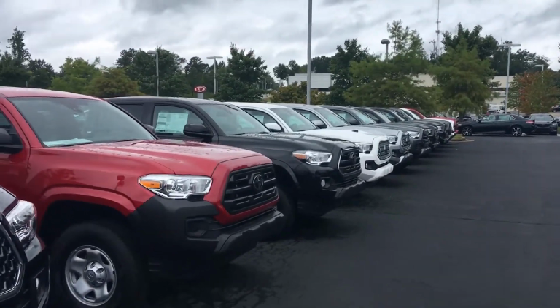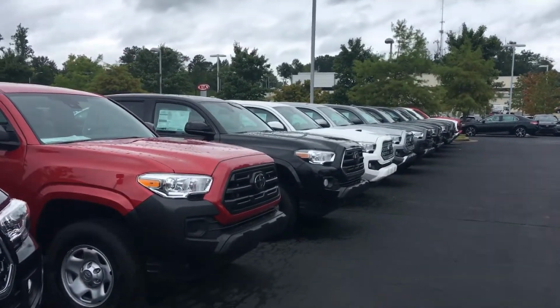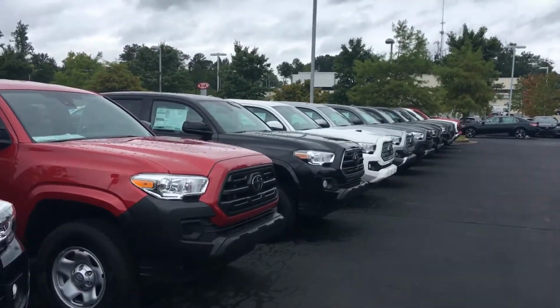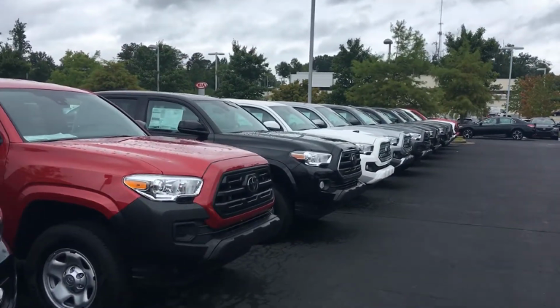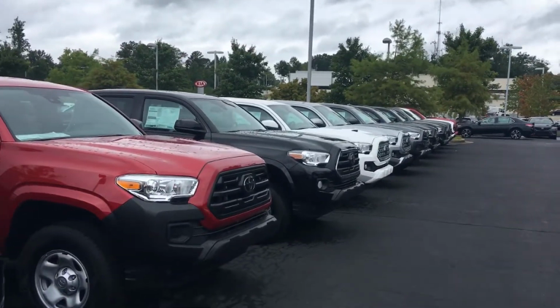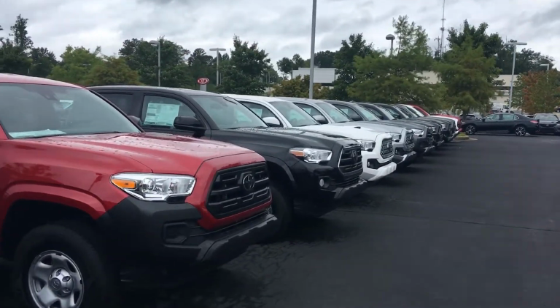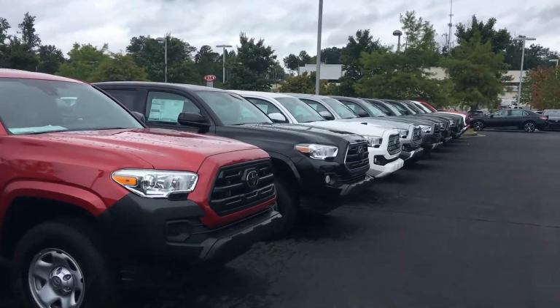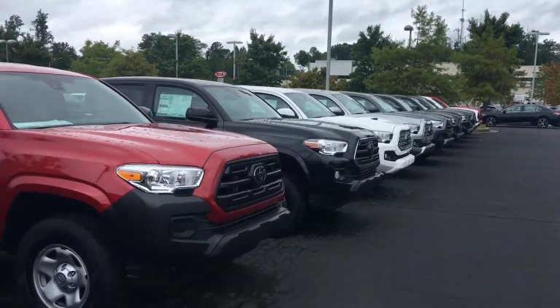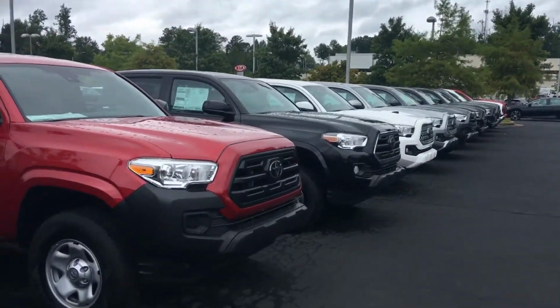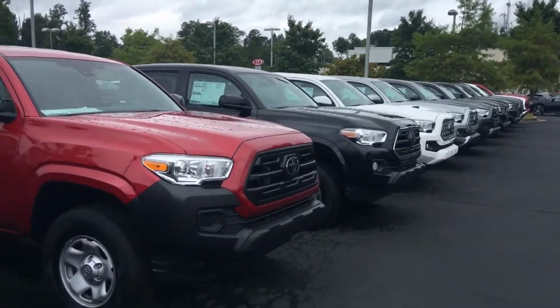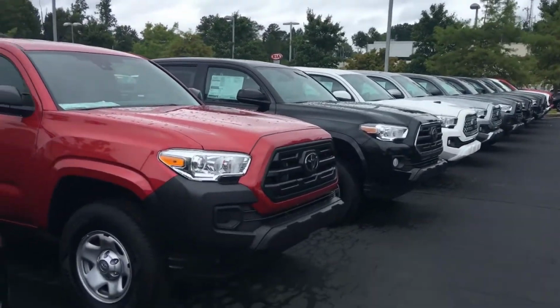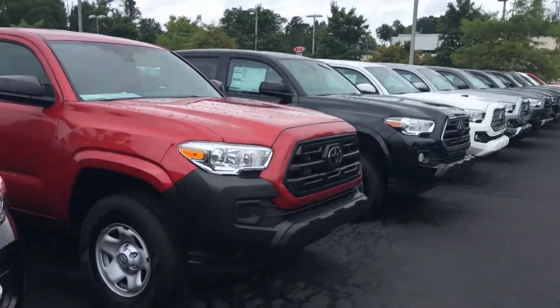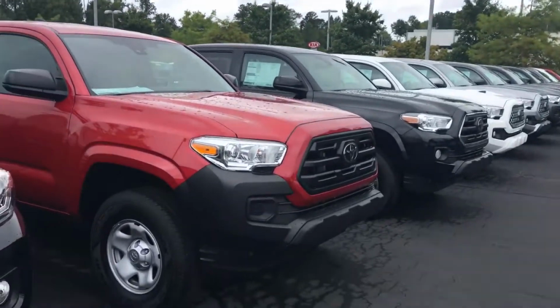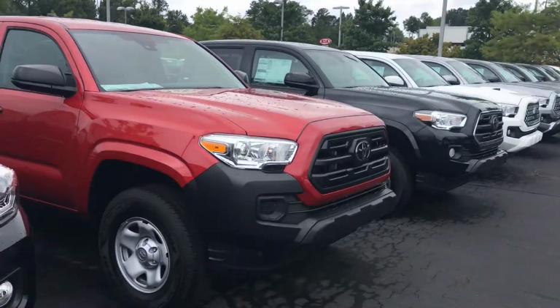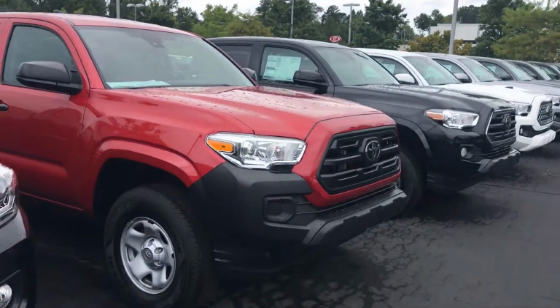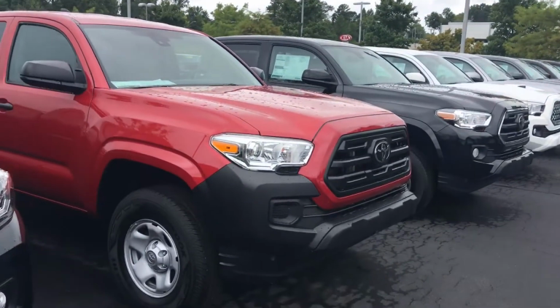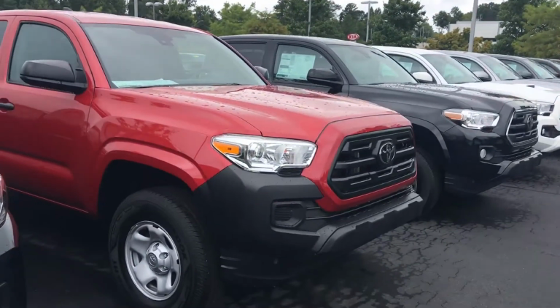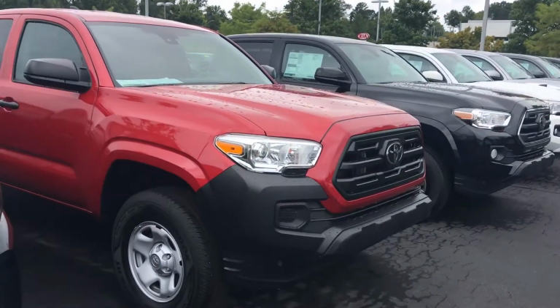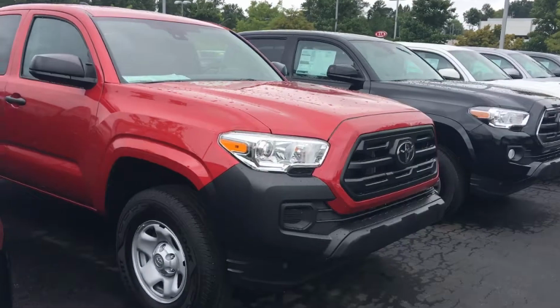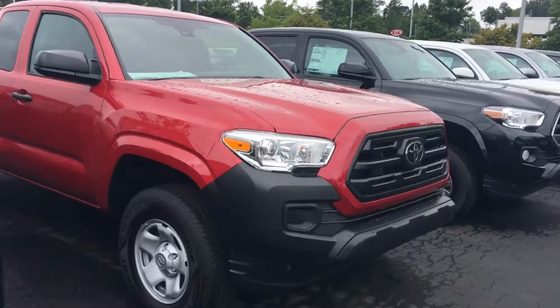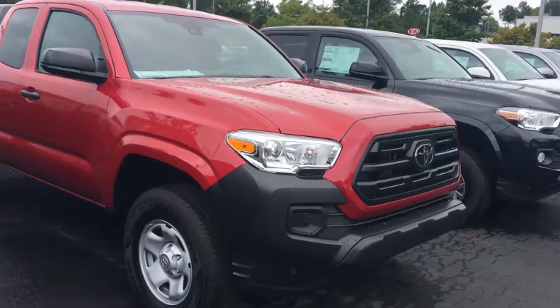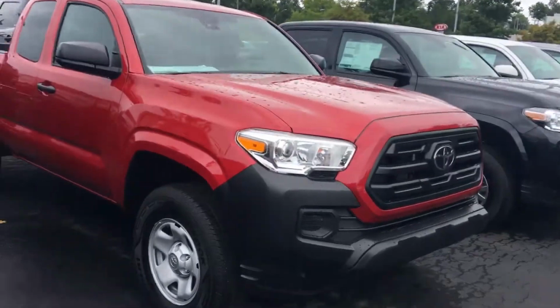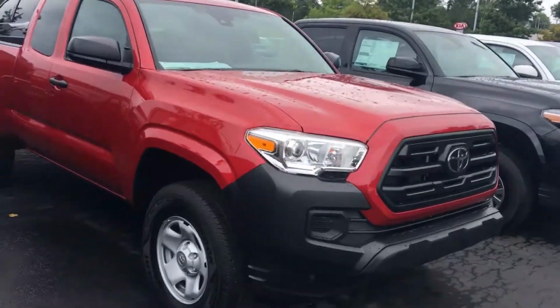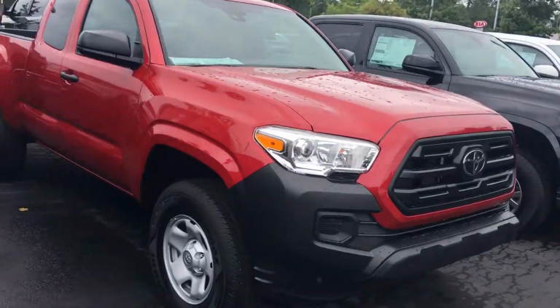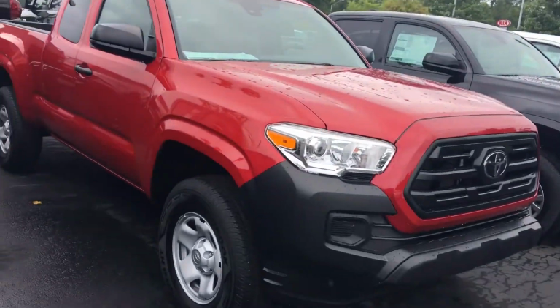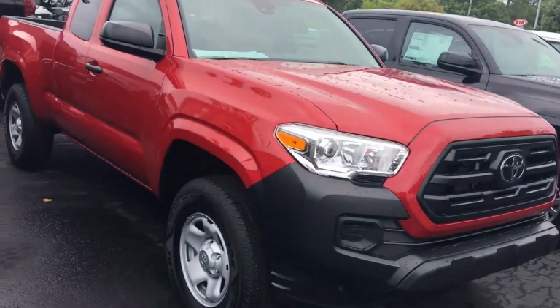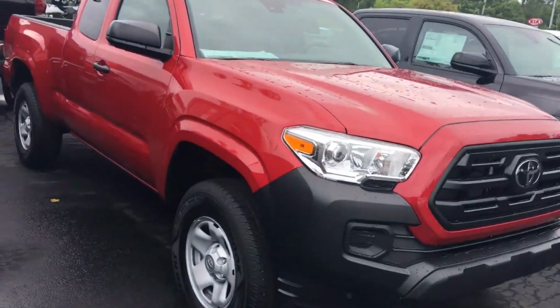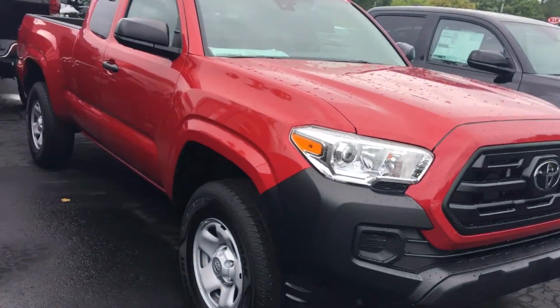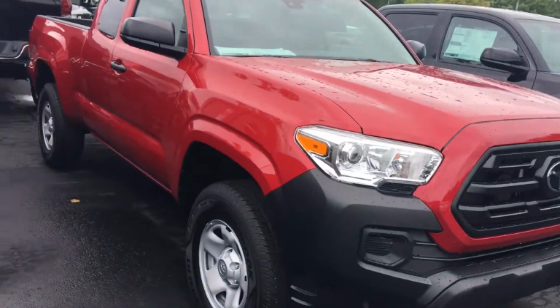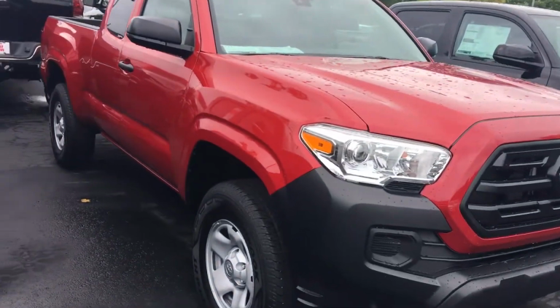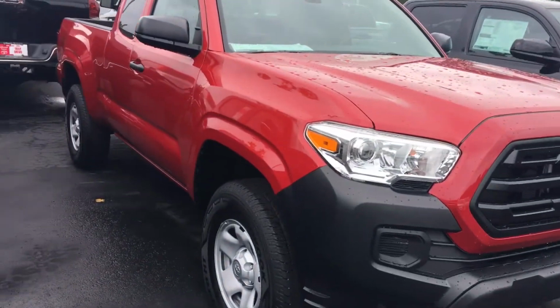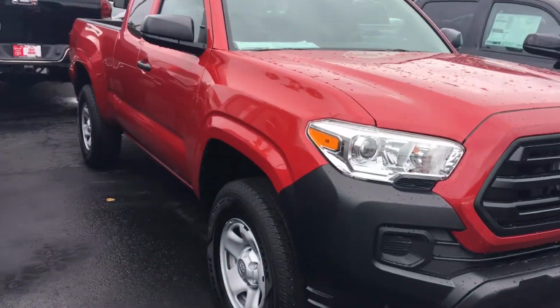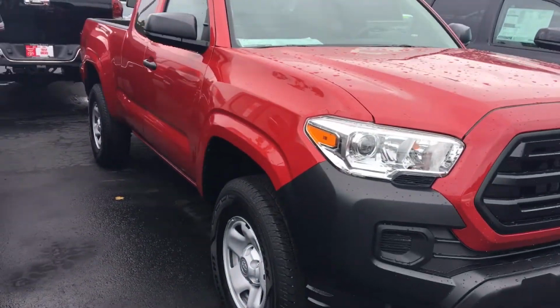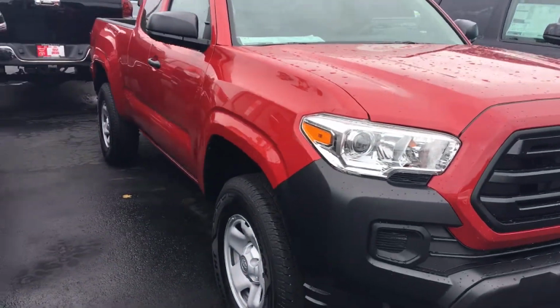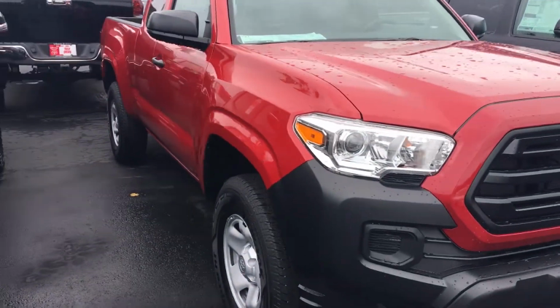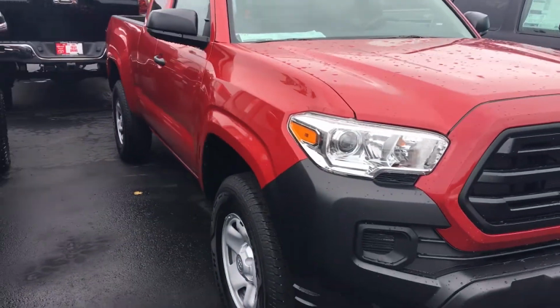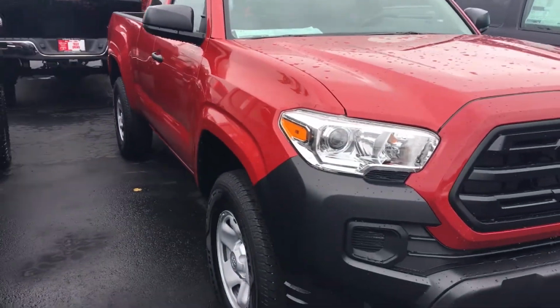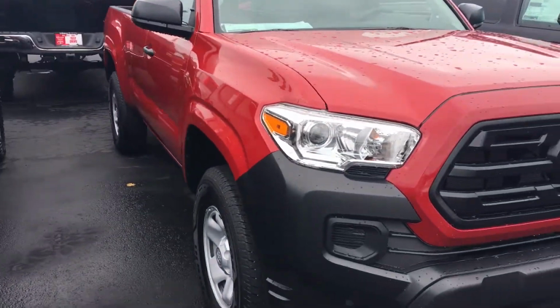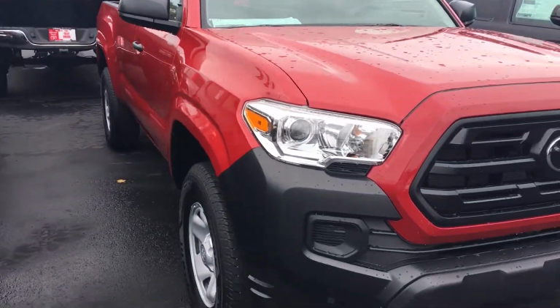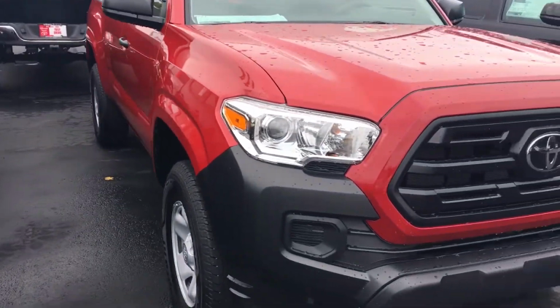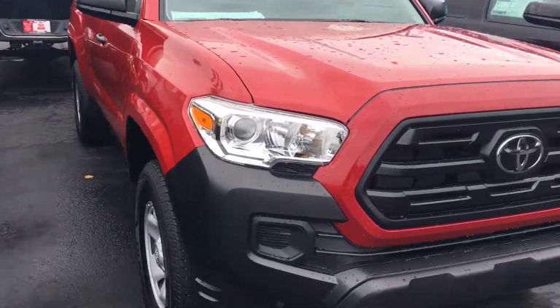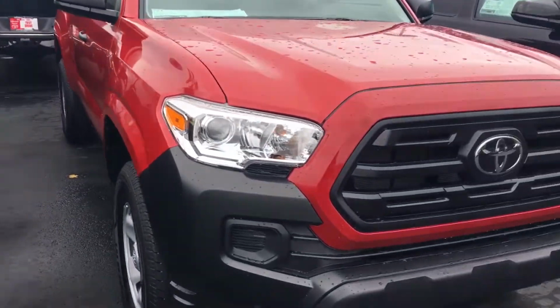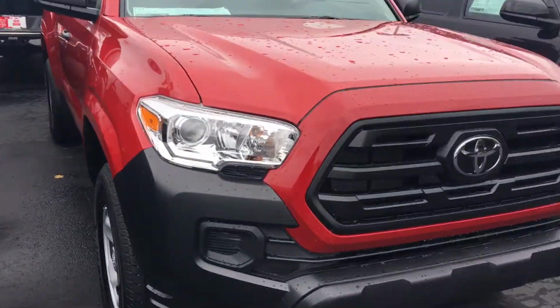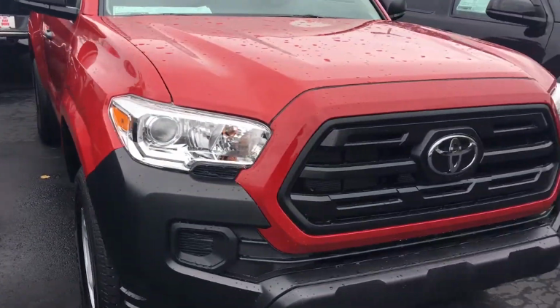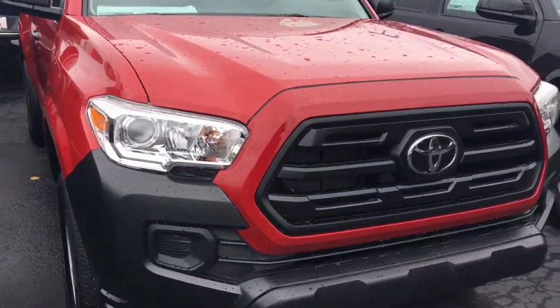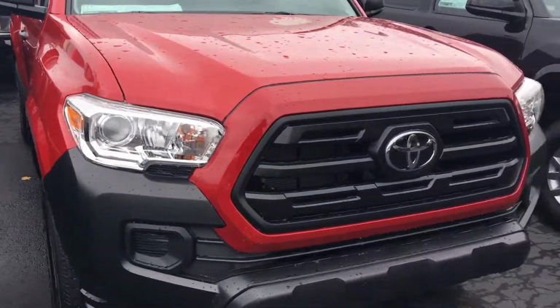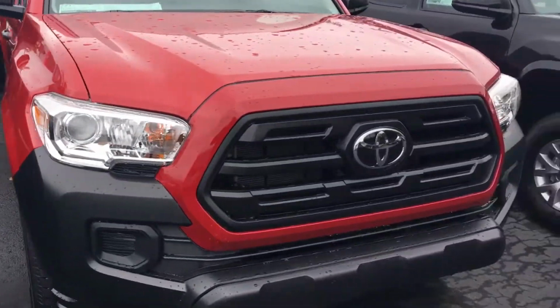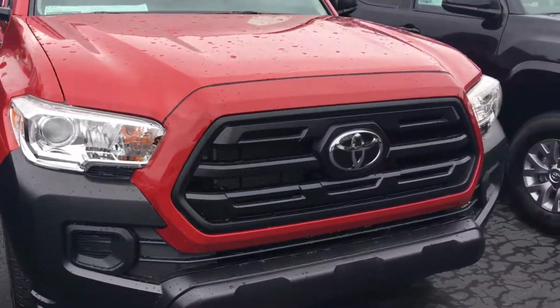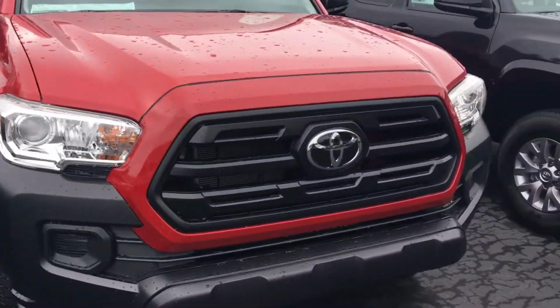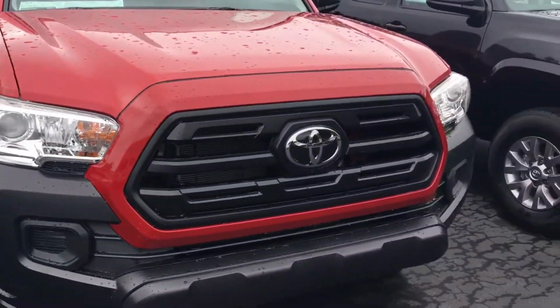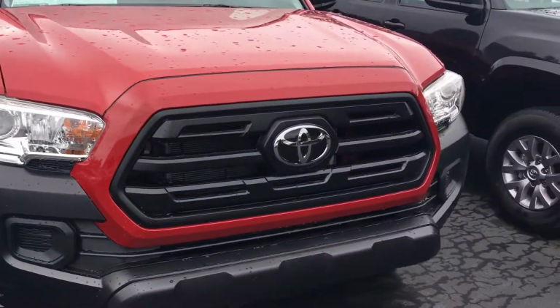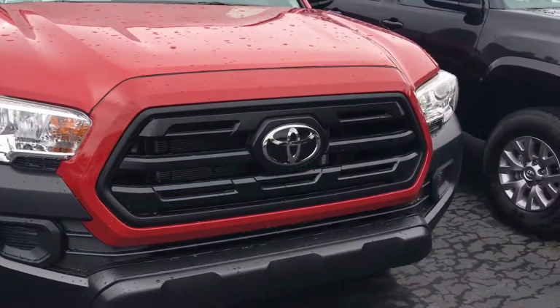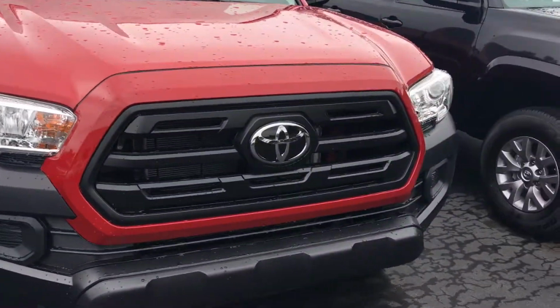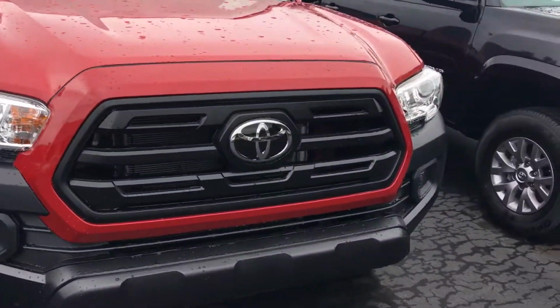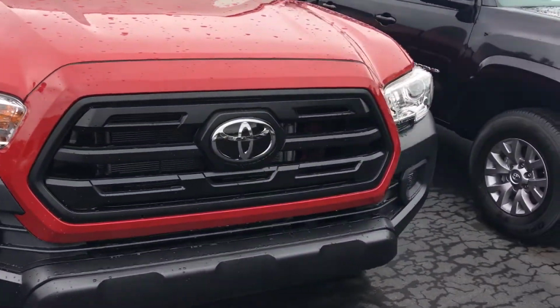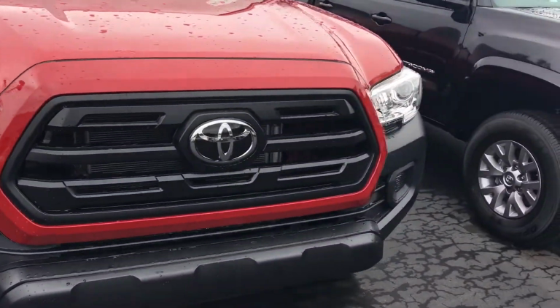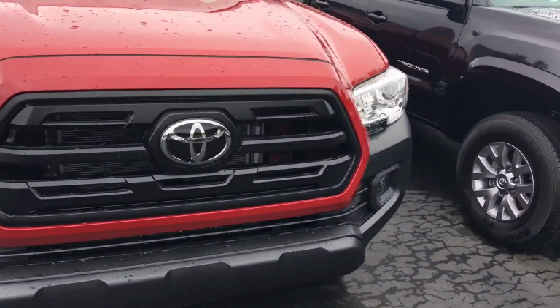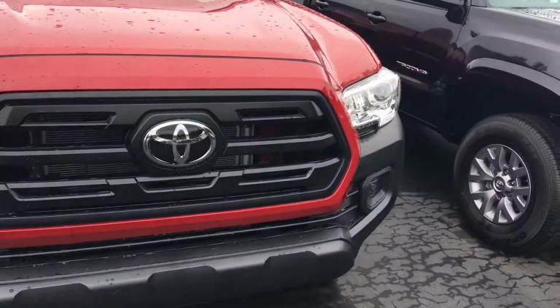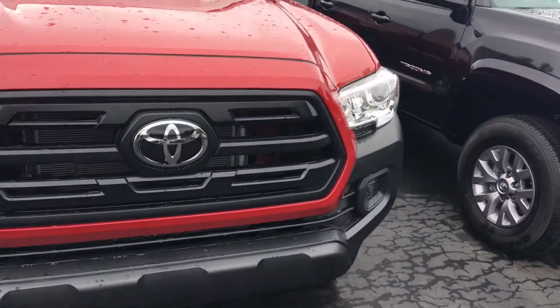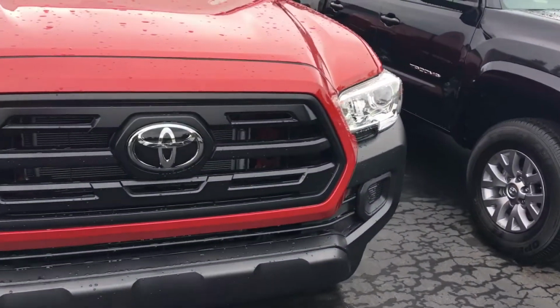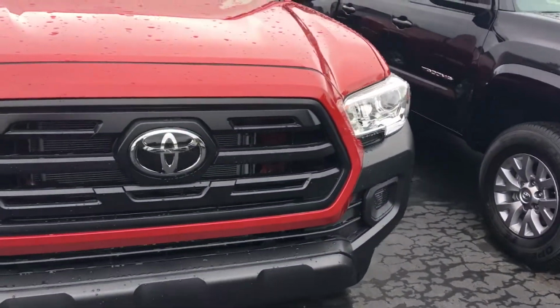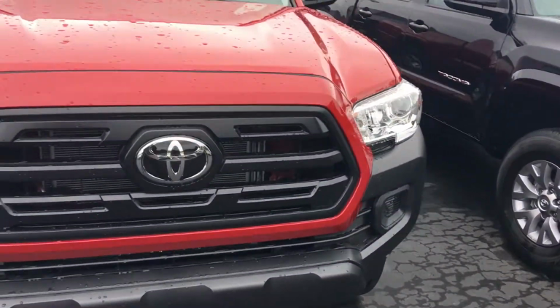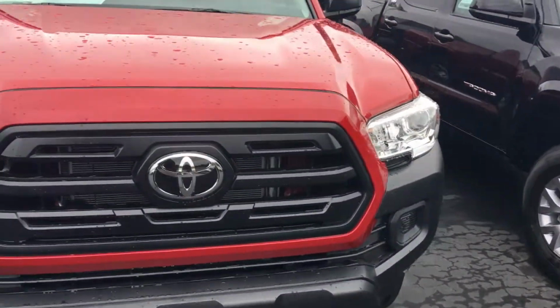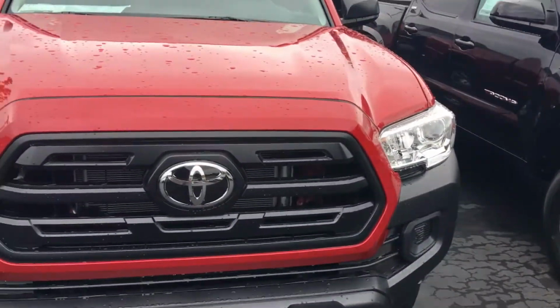I know you're looking for the SR package. This is the SR package here — it's an access cab. You can get them as a four-door or an access cab.